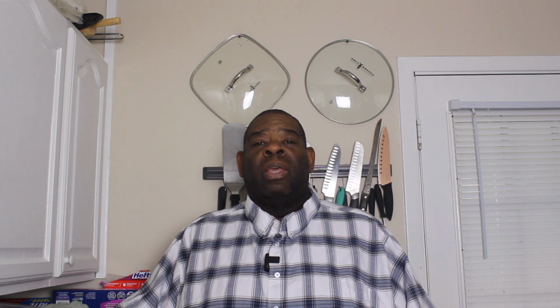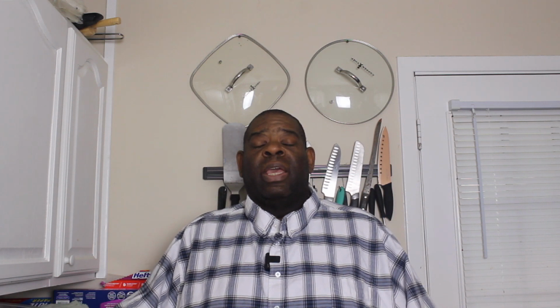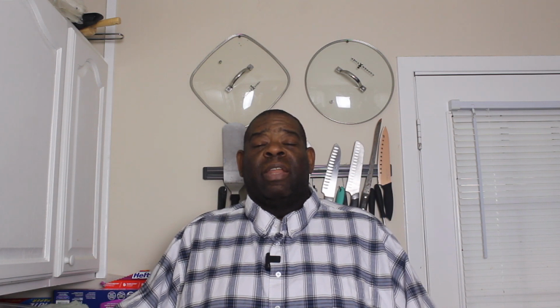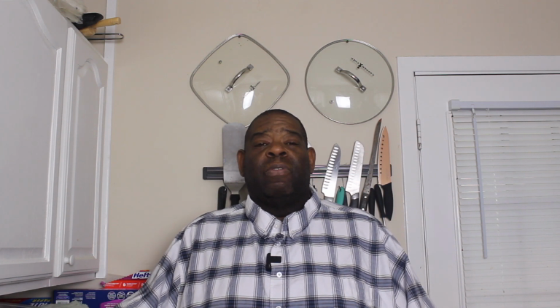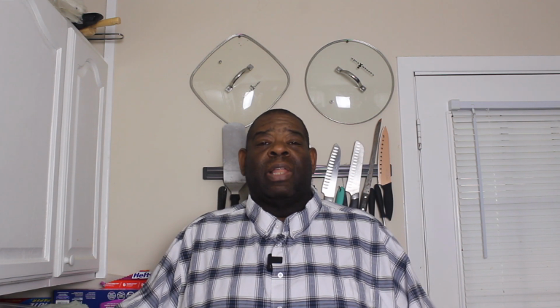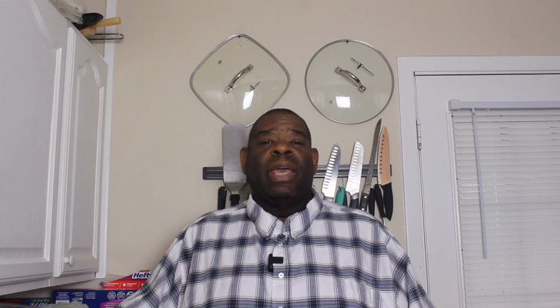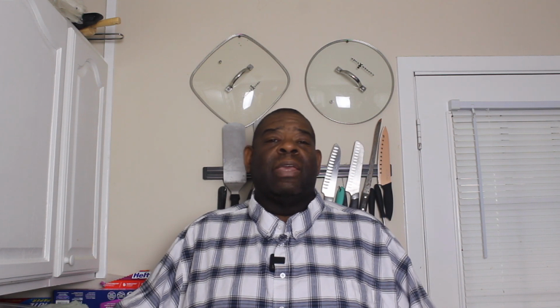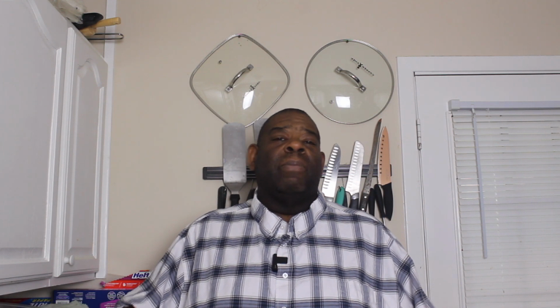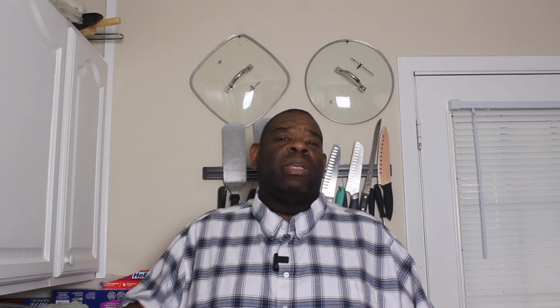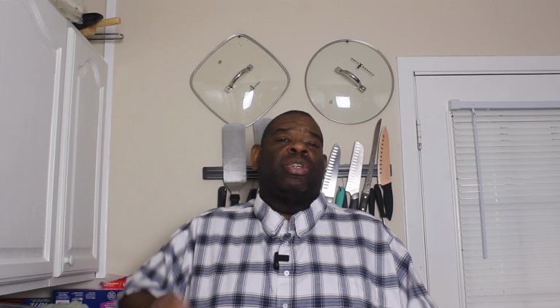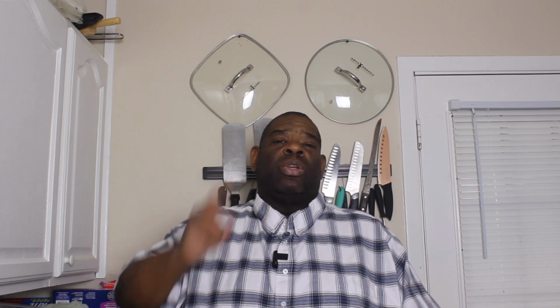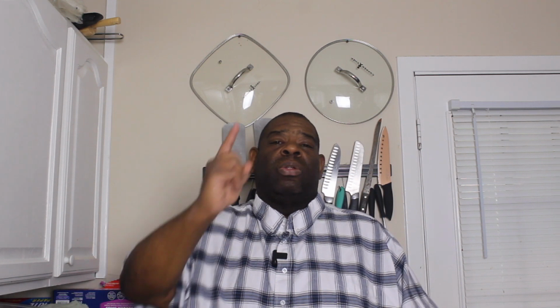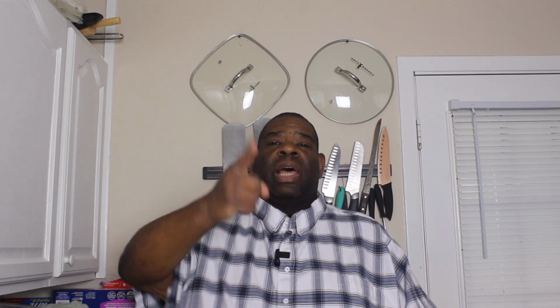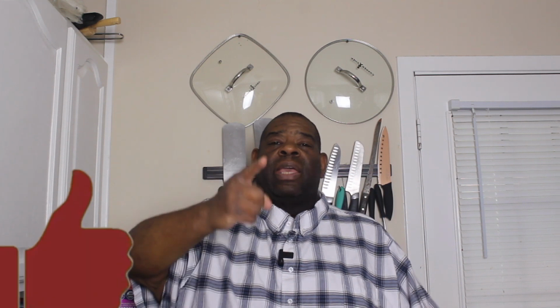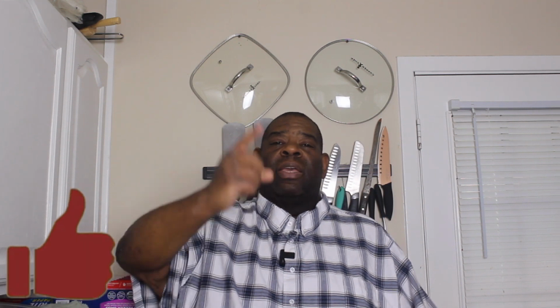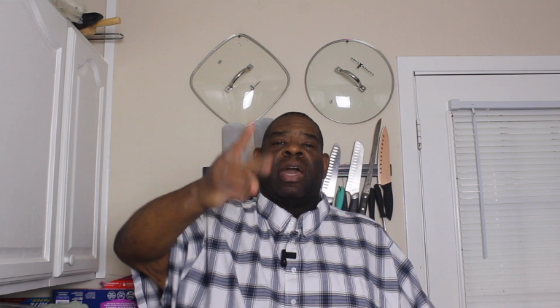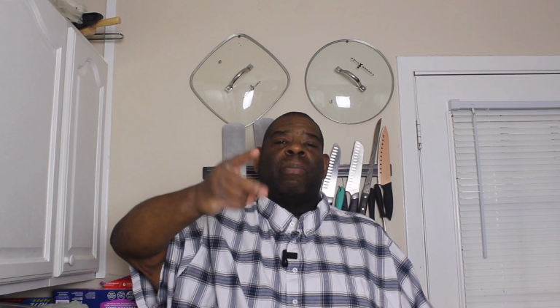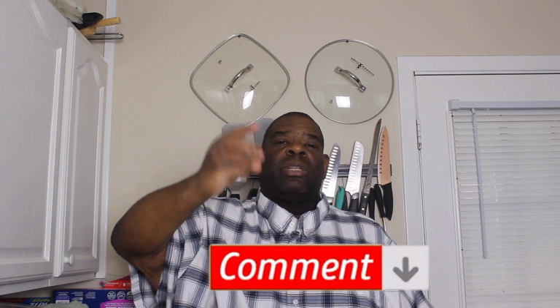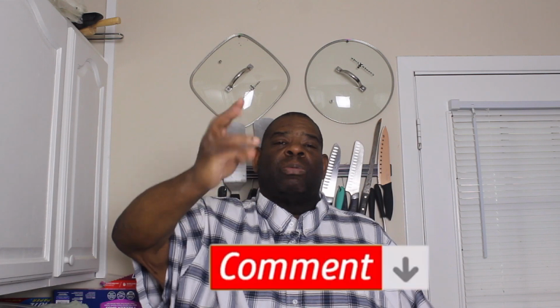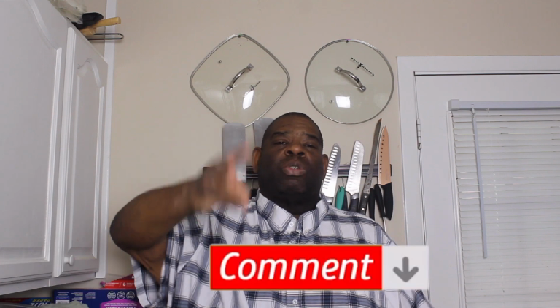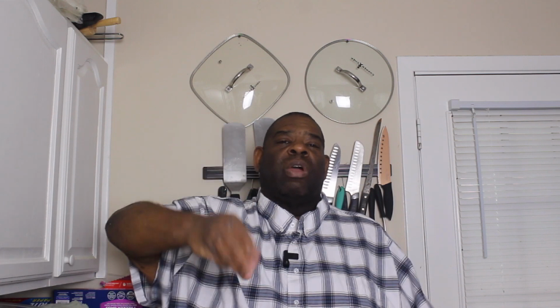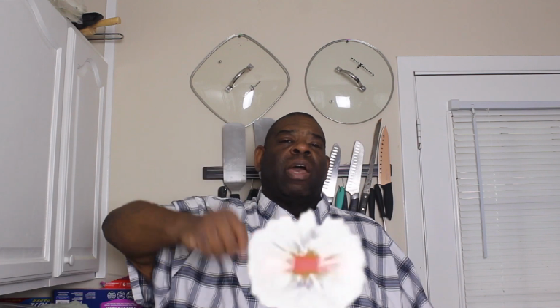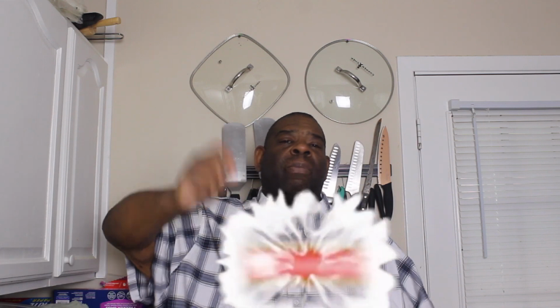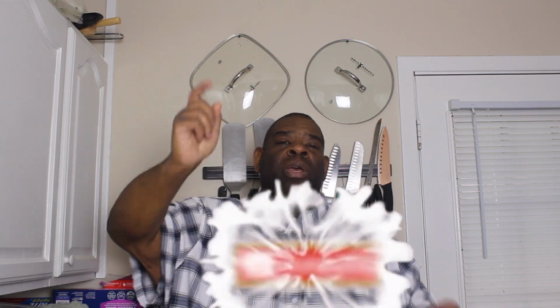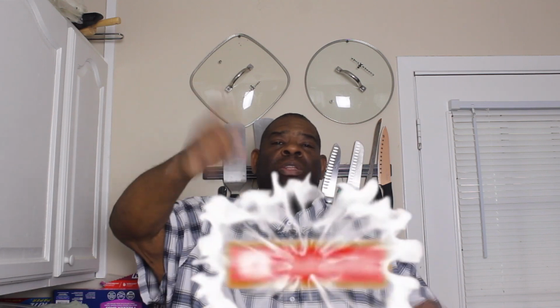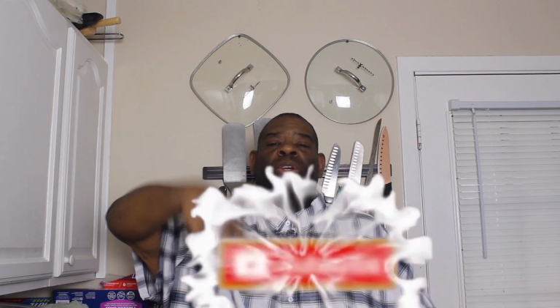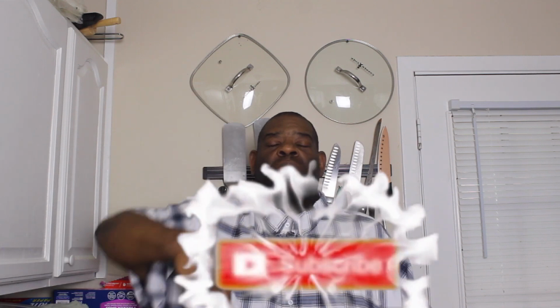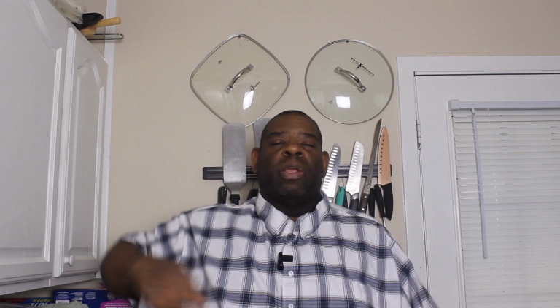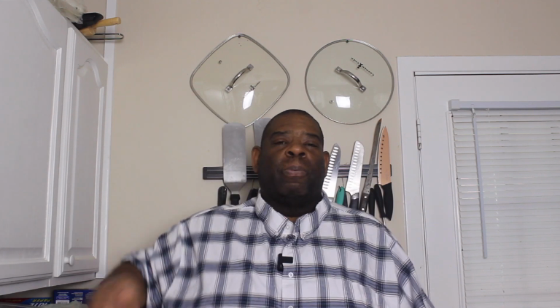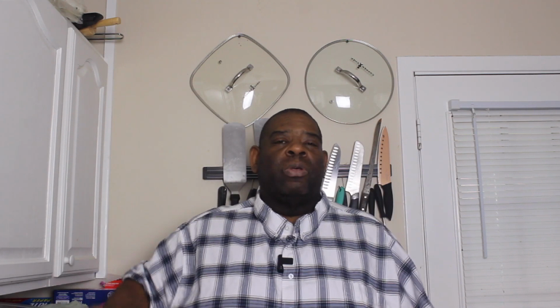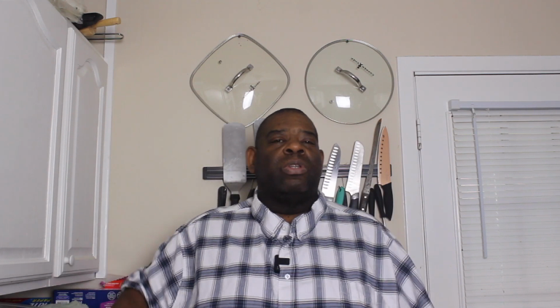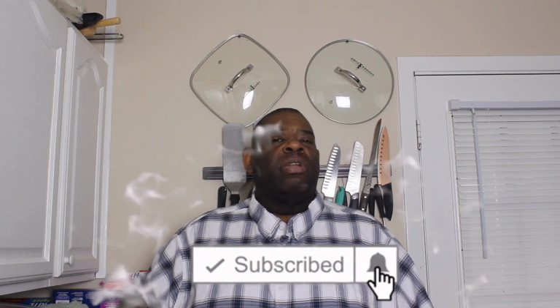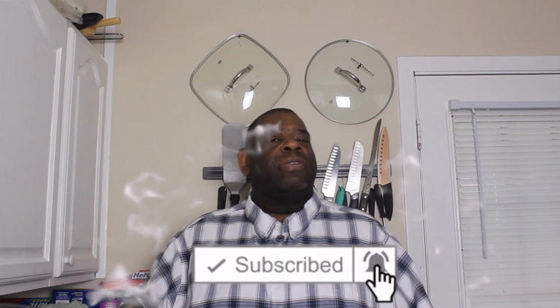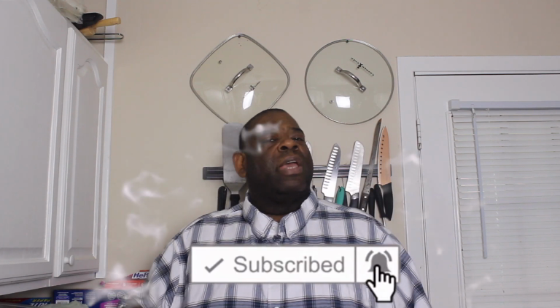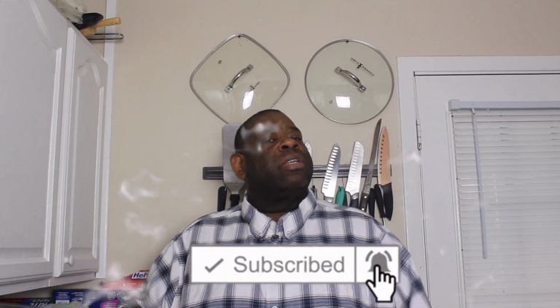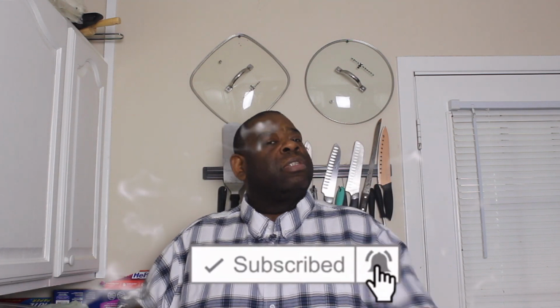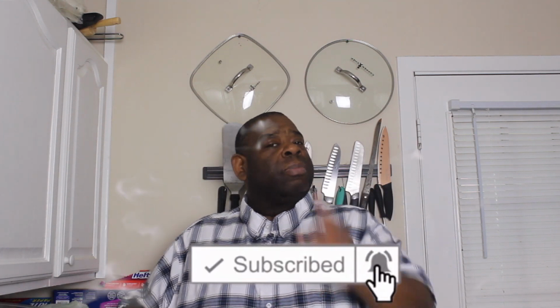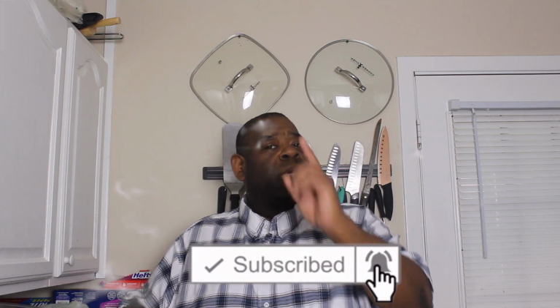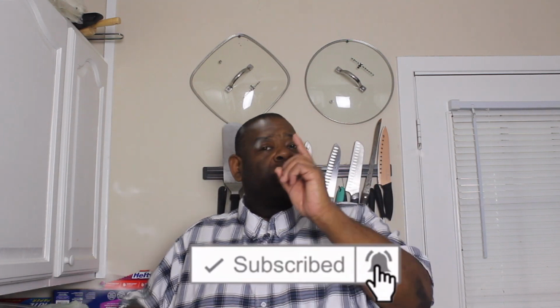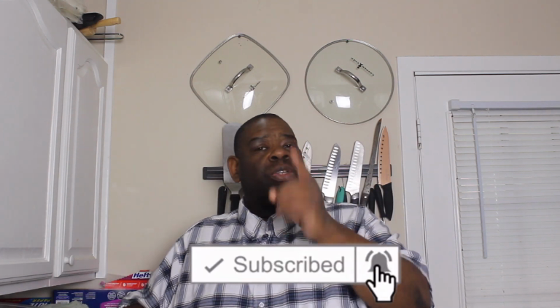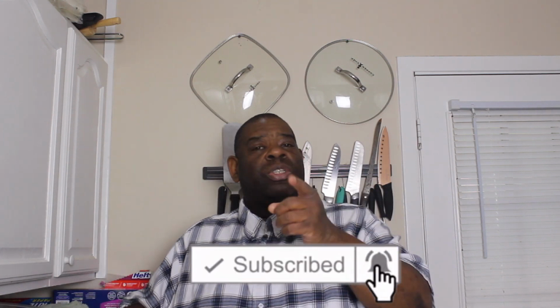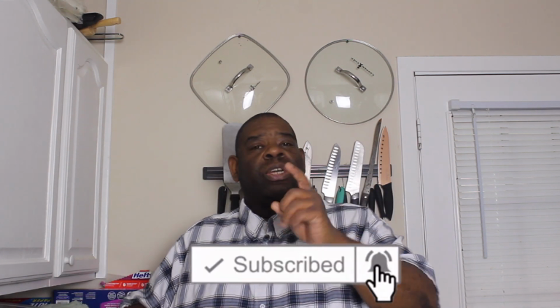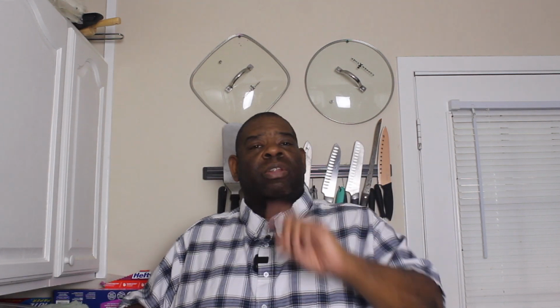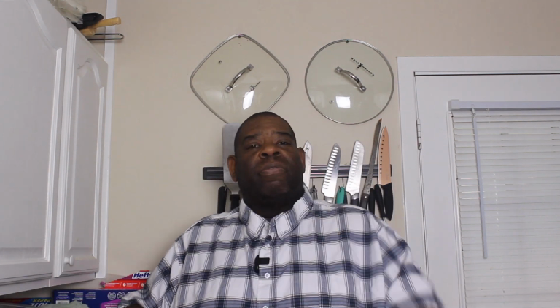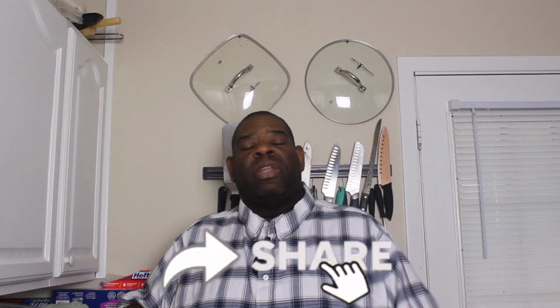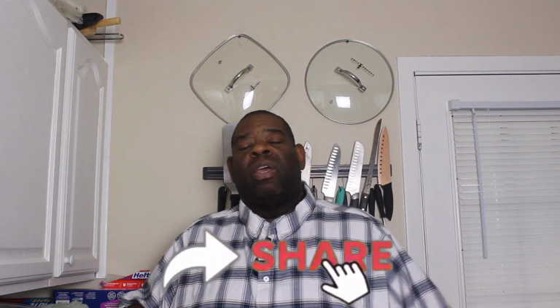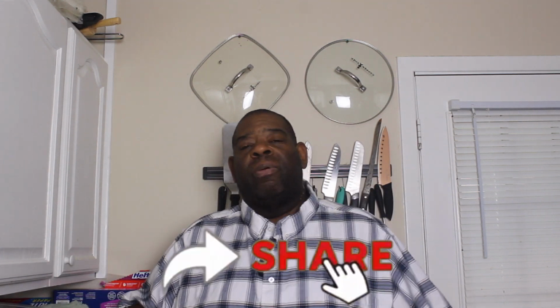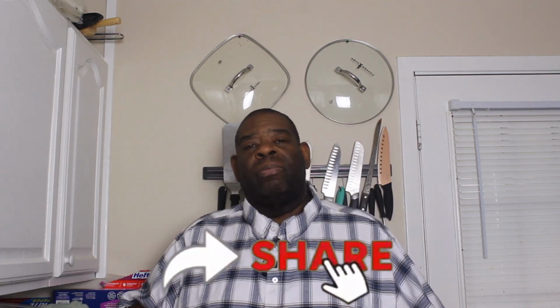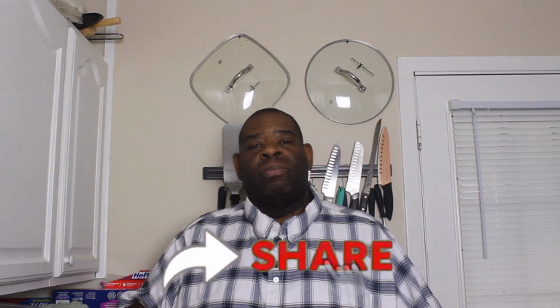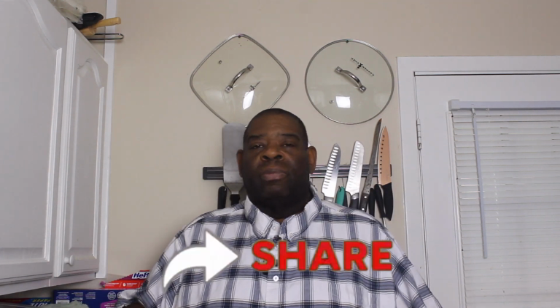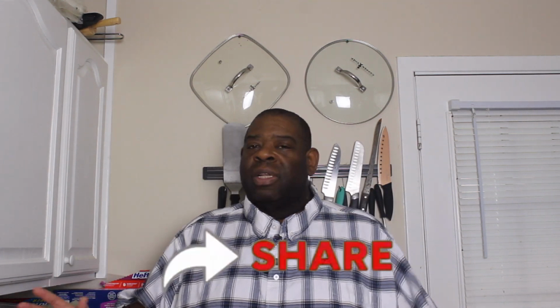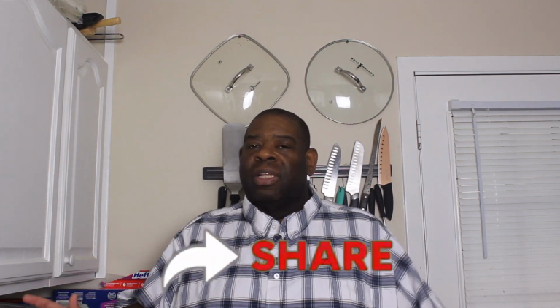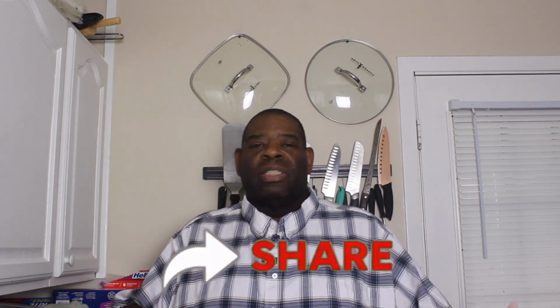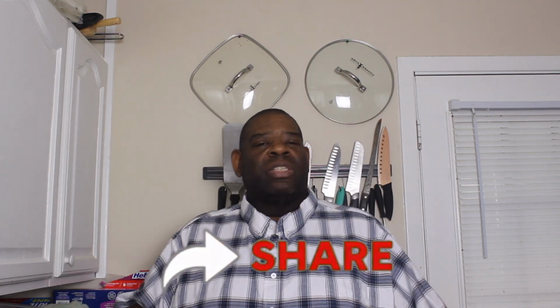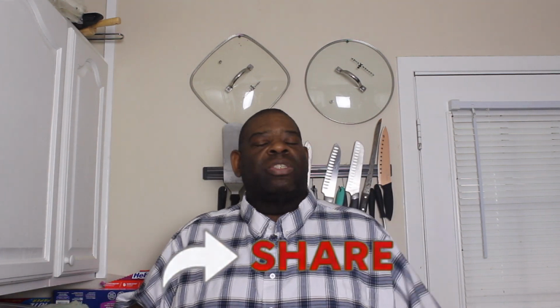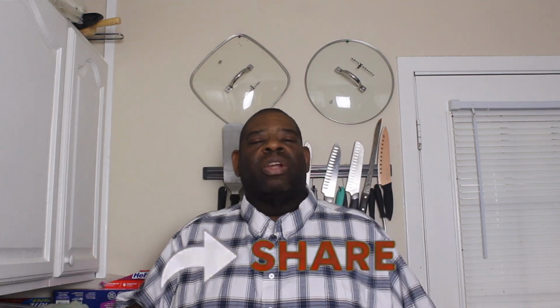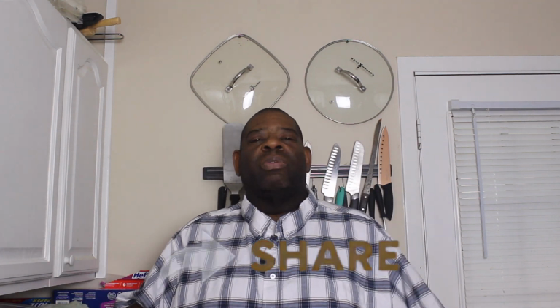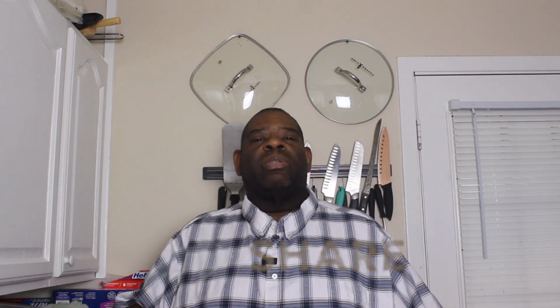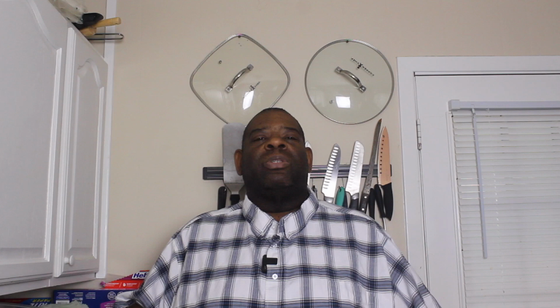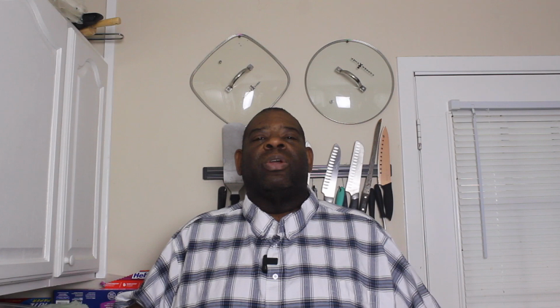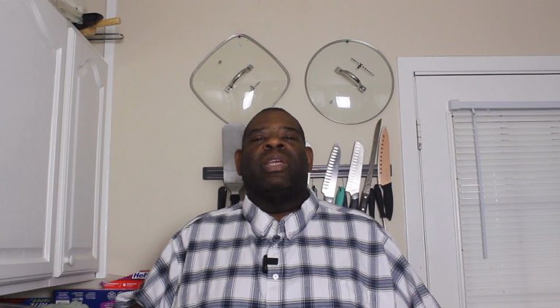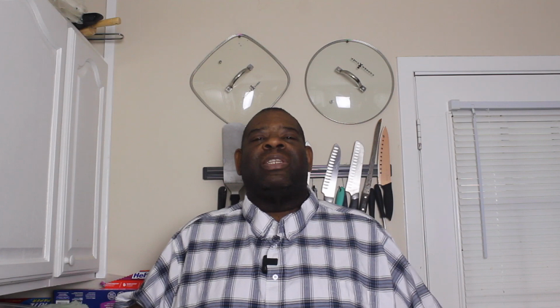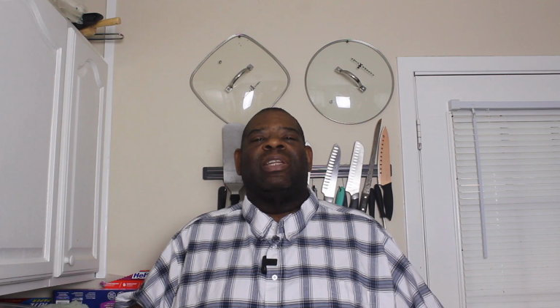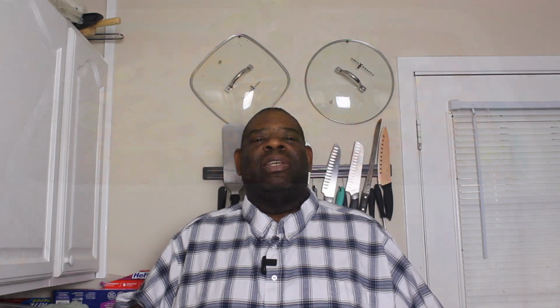If you like it, make sure you like it, comment, subscribe, turn on your post notifications. Make sure you share the video. Let's get started with some turkey chili.